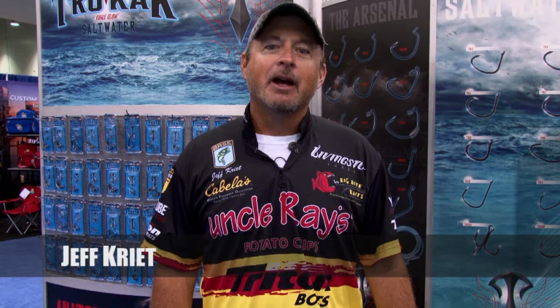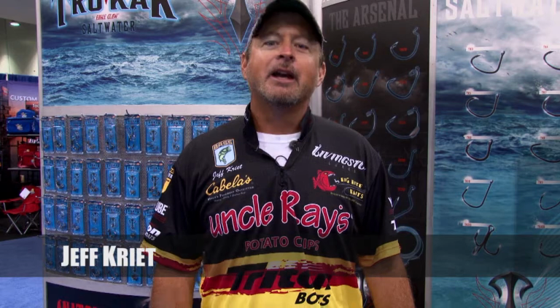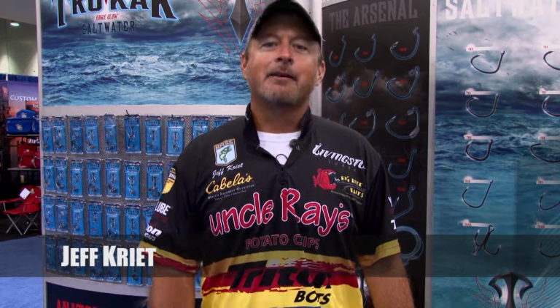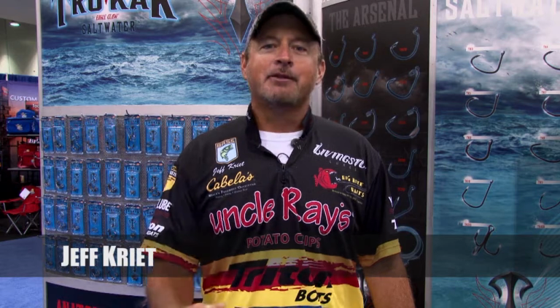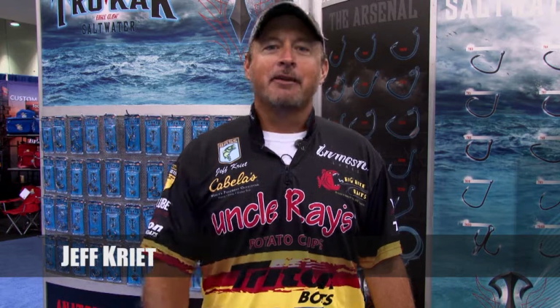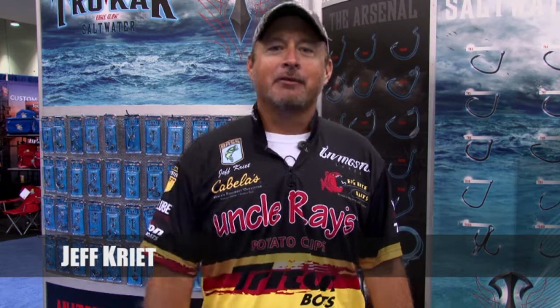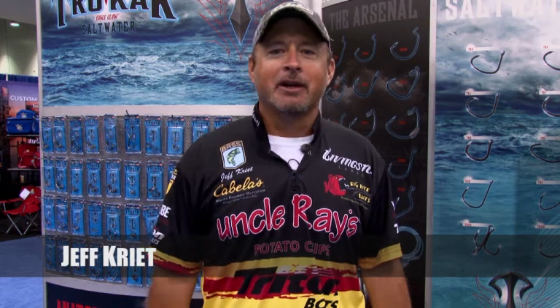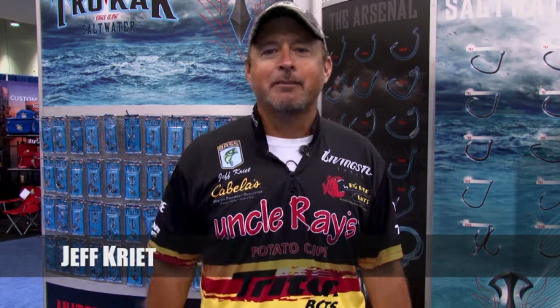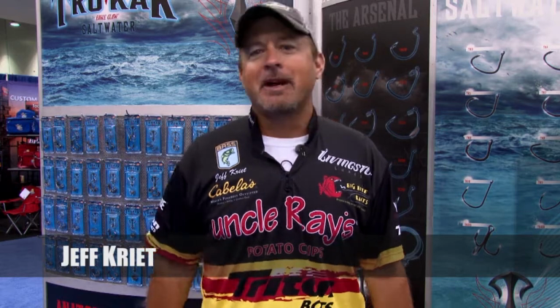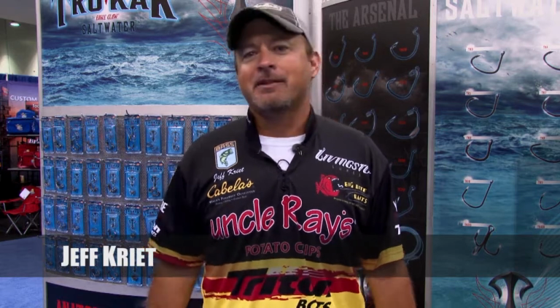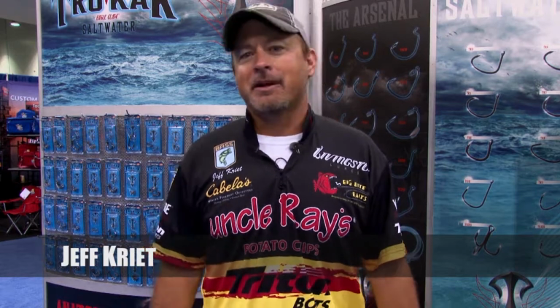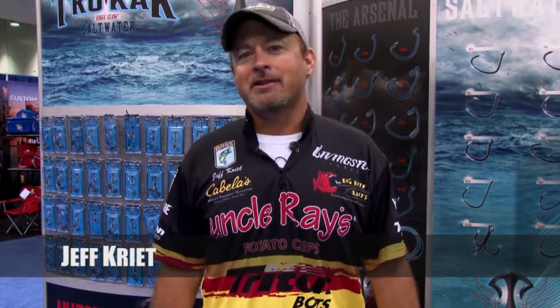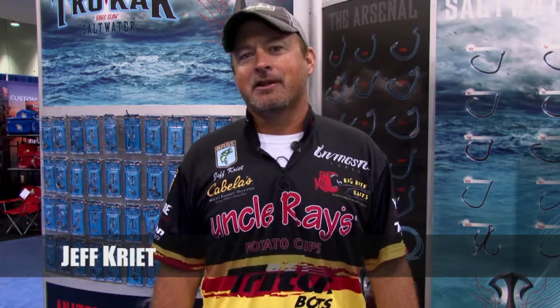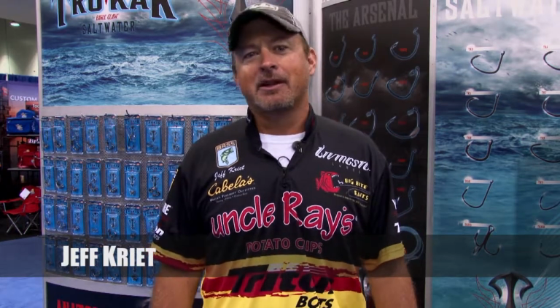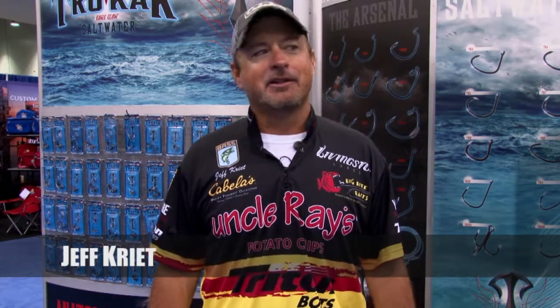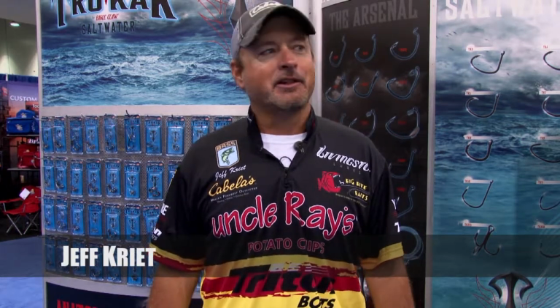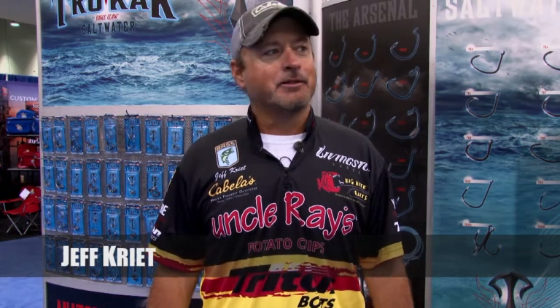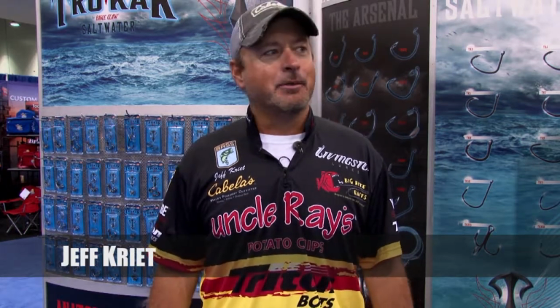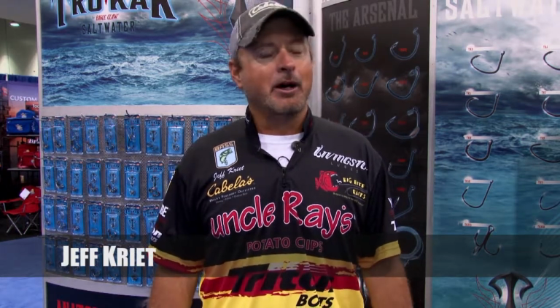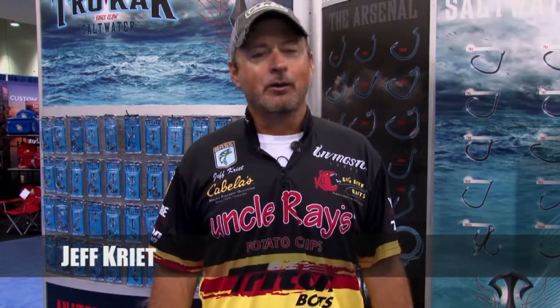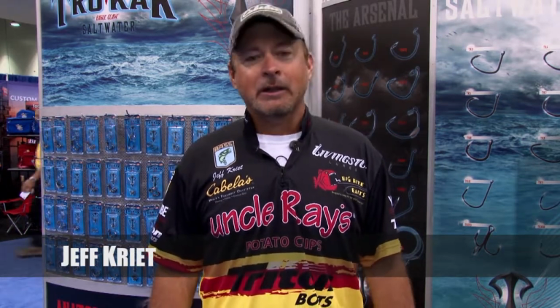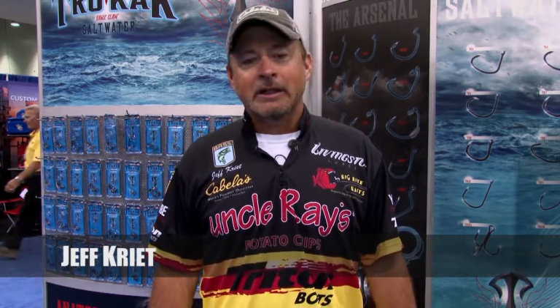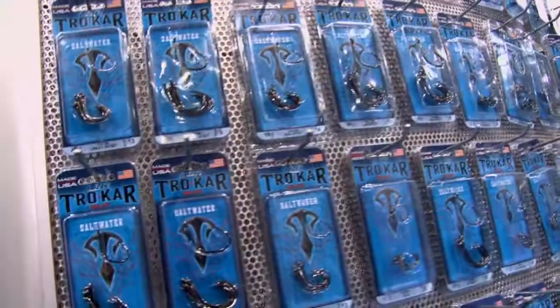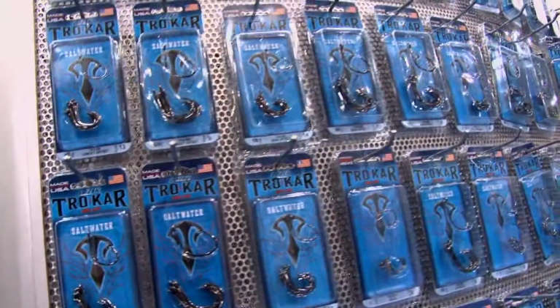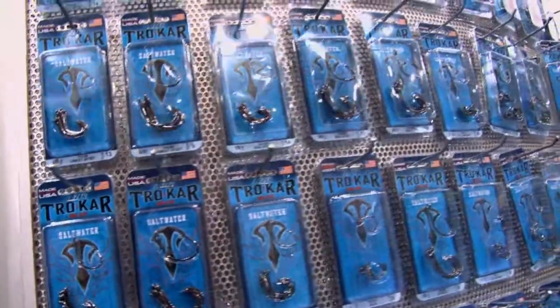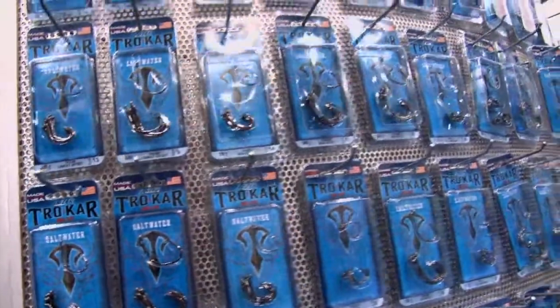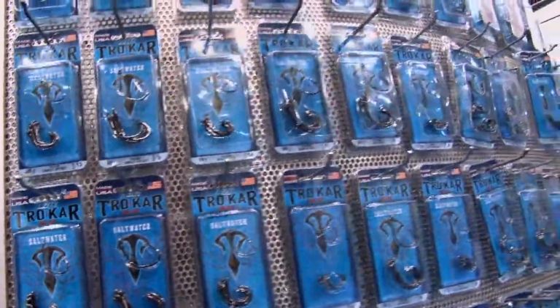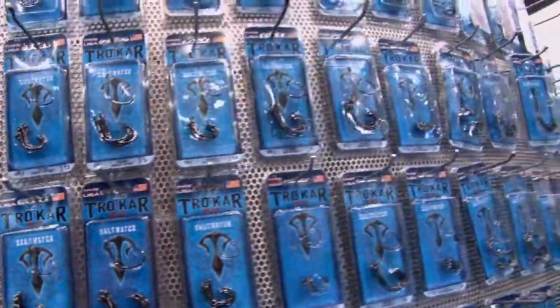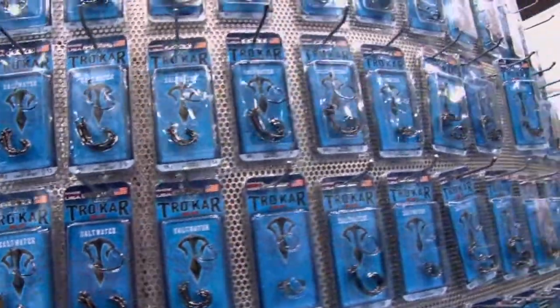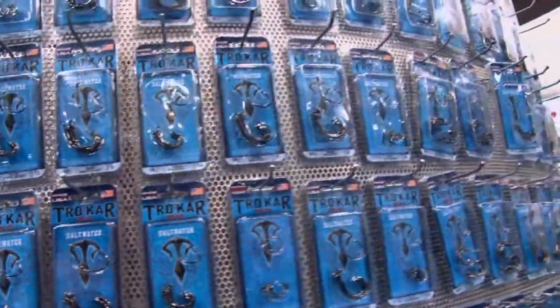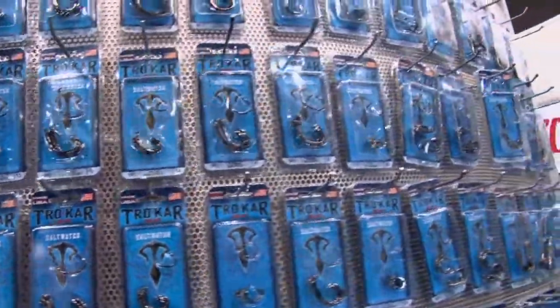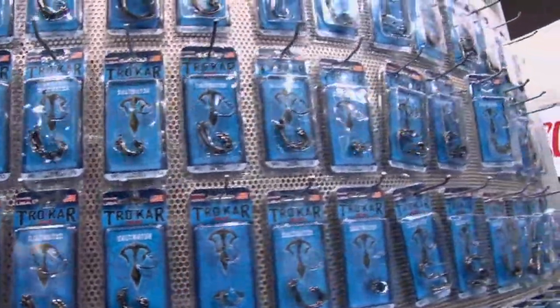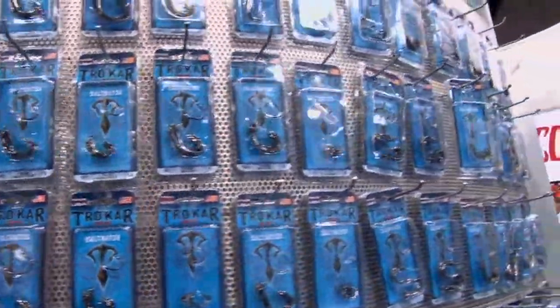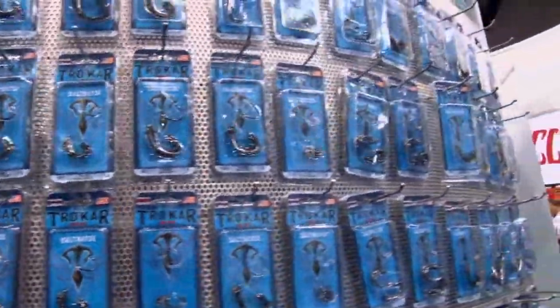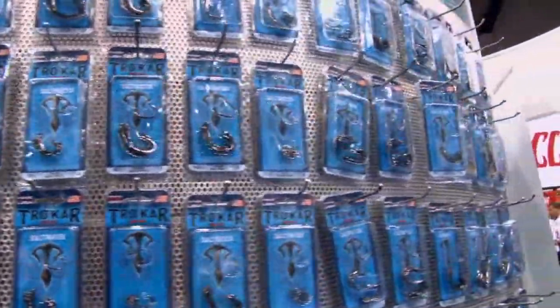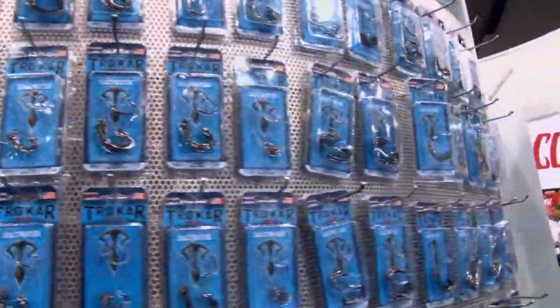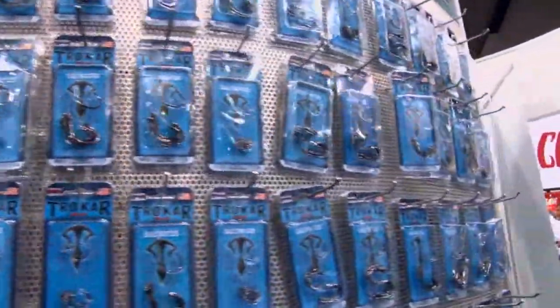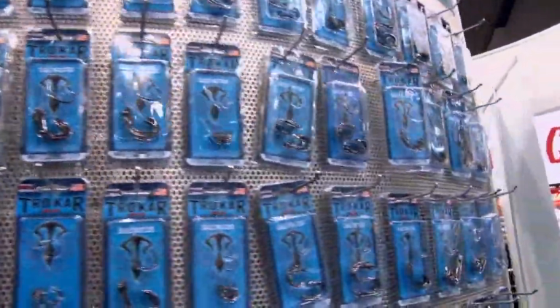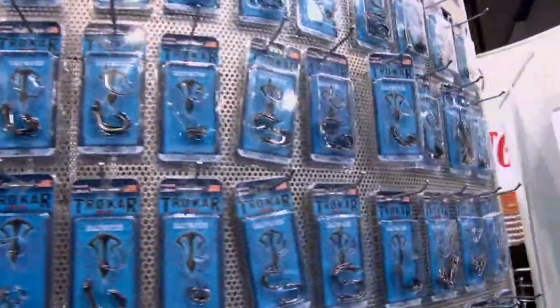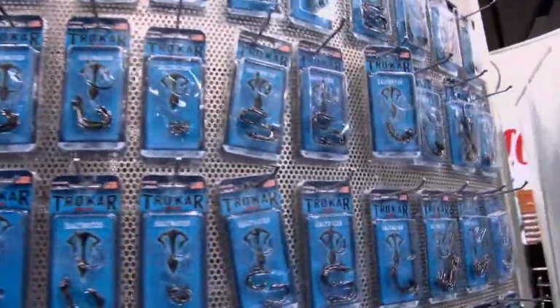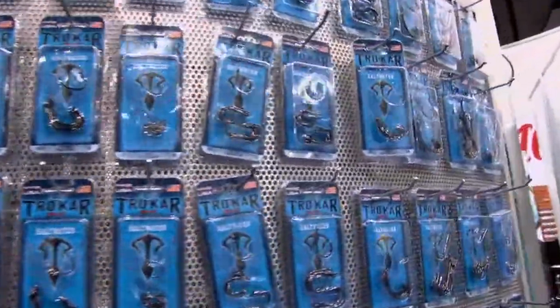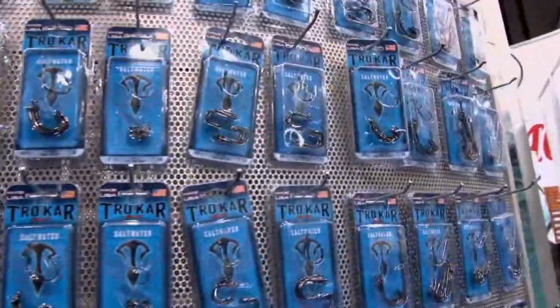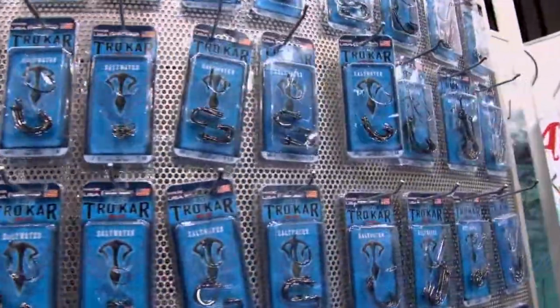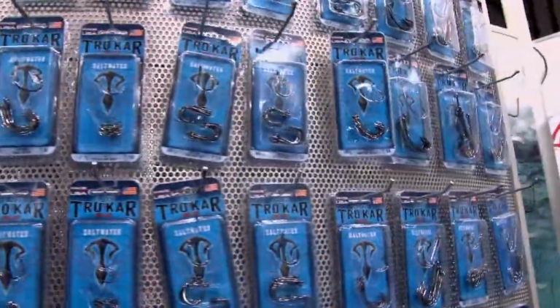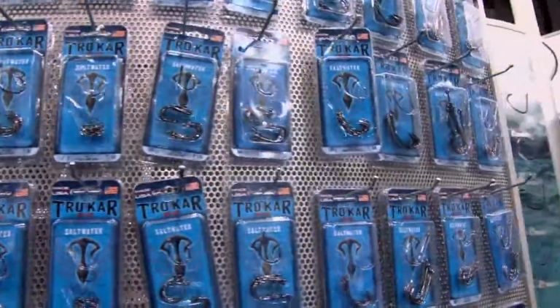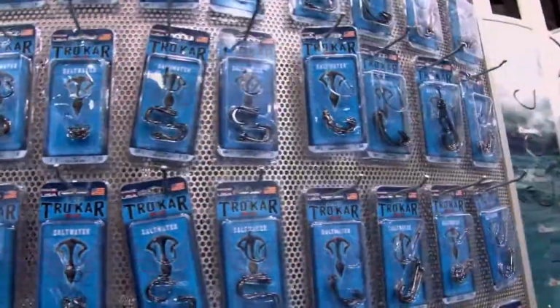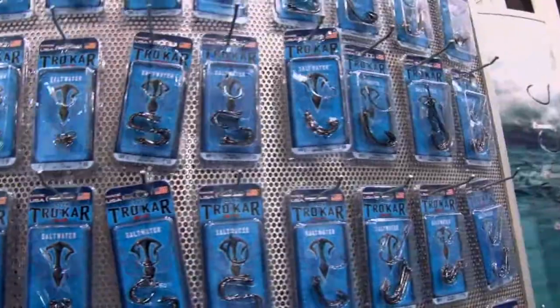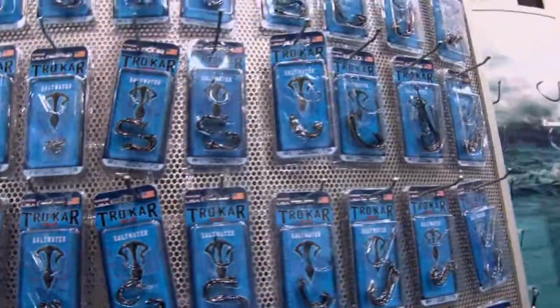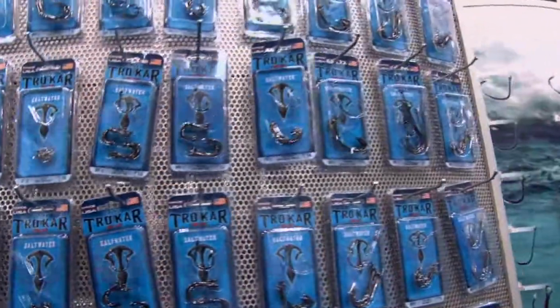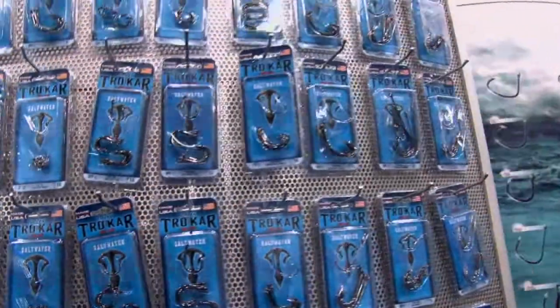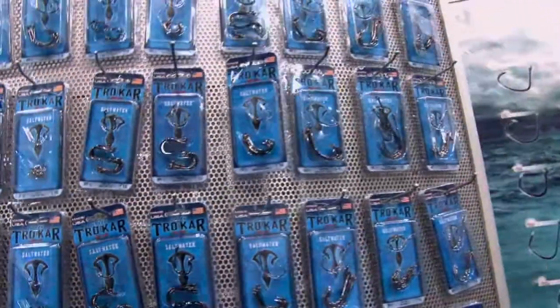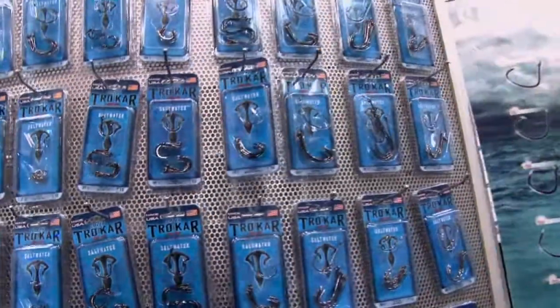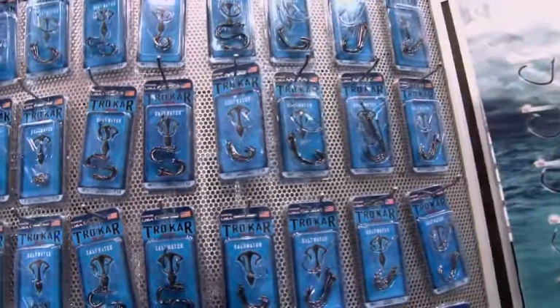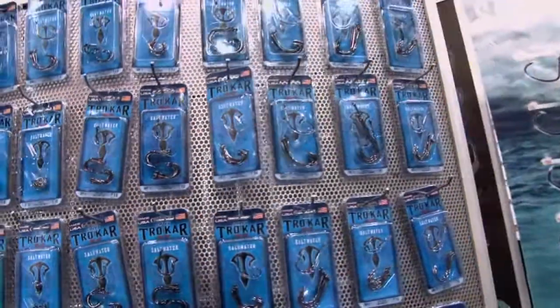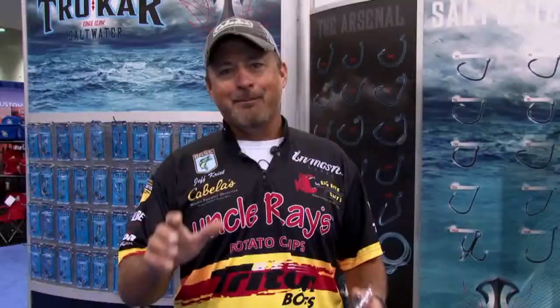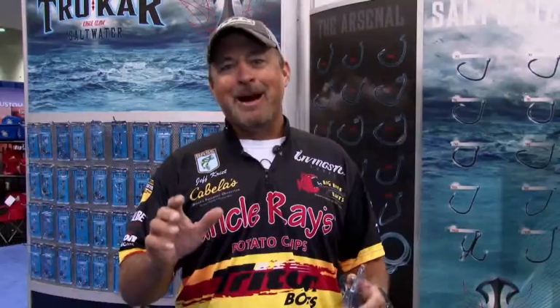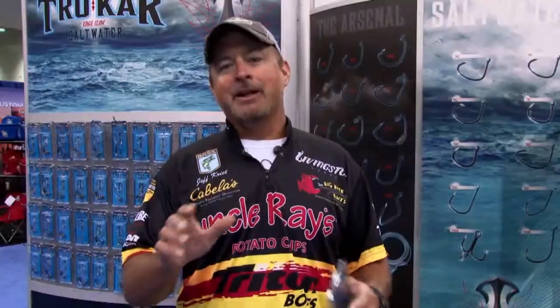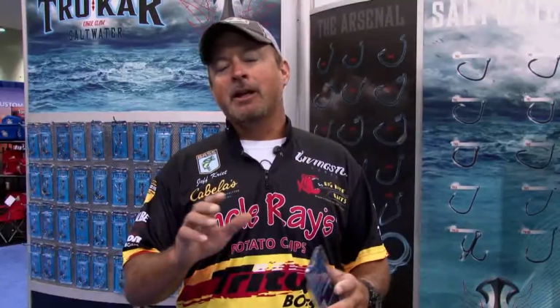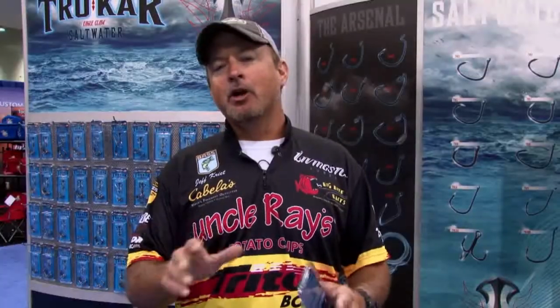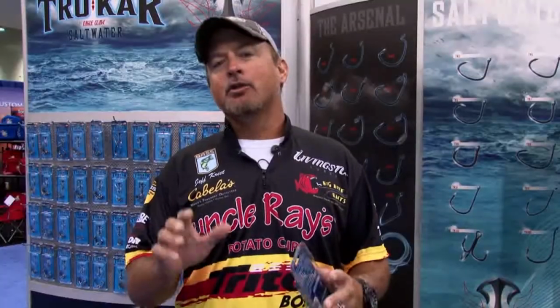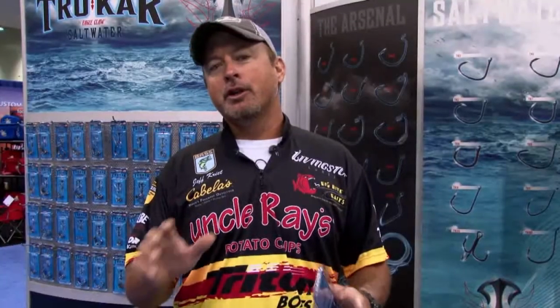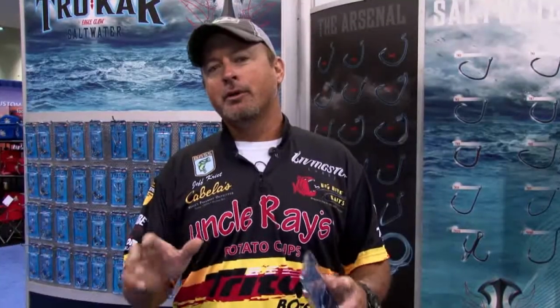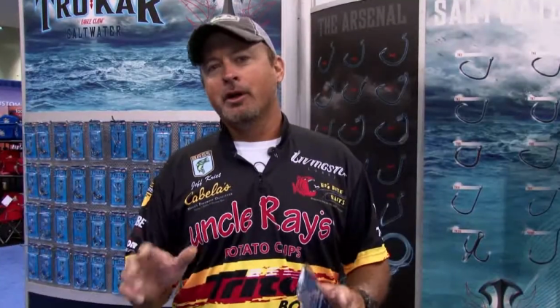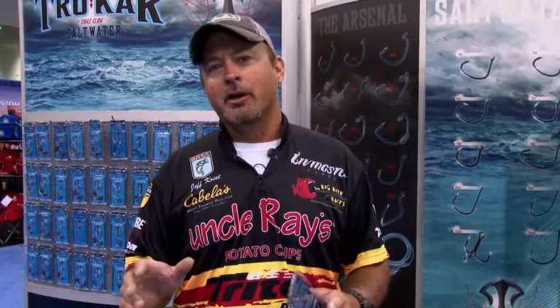Hey, I'm Jeff Kreet, Bassmaster Elite Series Pro. There's a lot of different styles of hooks. I'm at the Trokar booth, and I'm going to talk about my go-to hook.